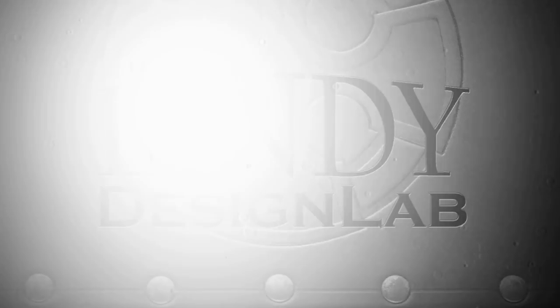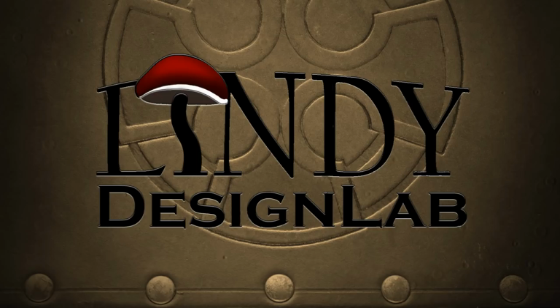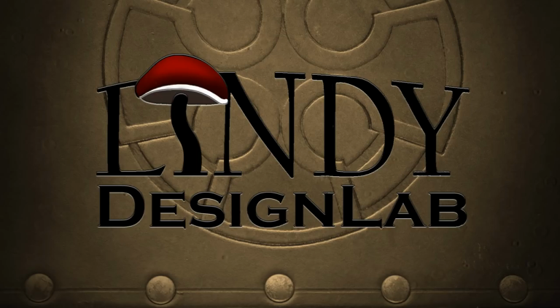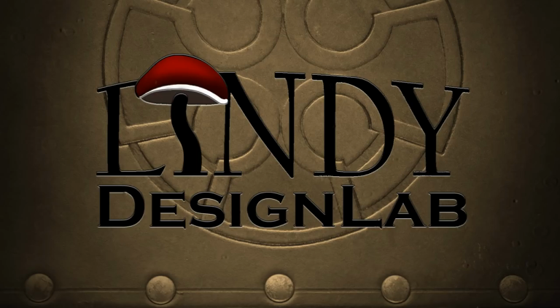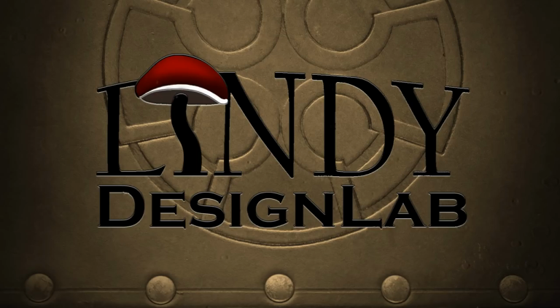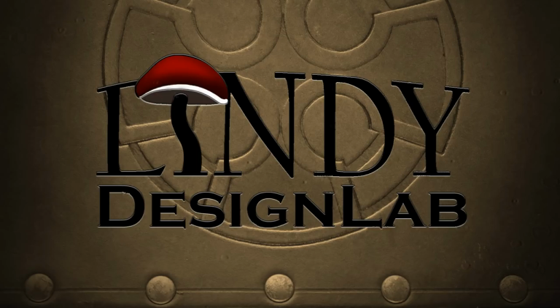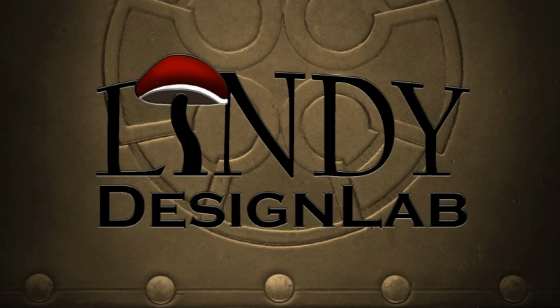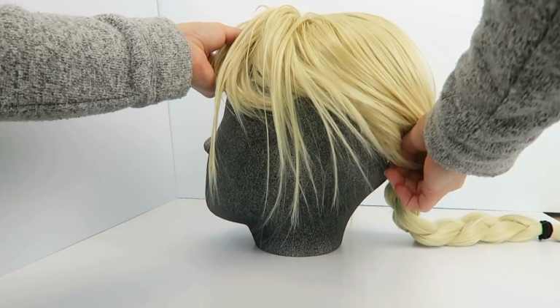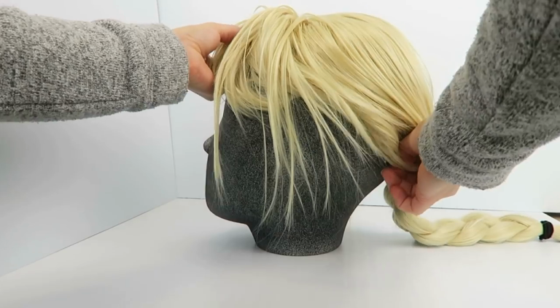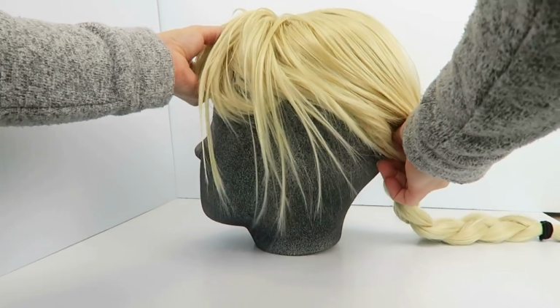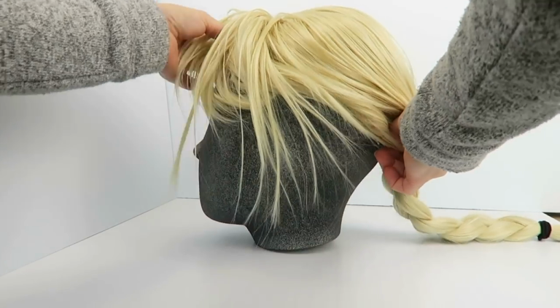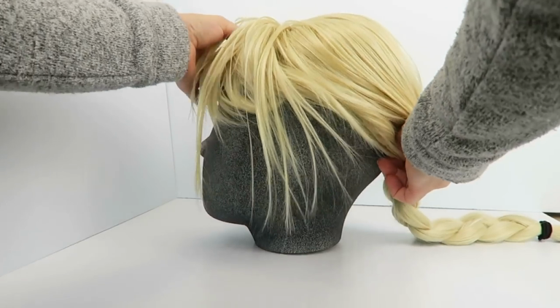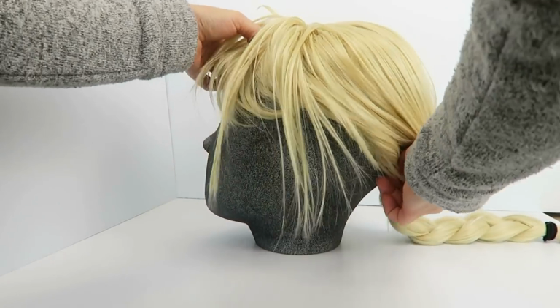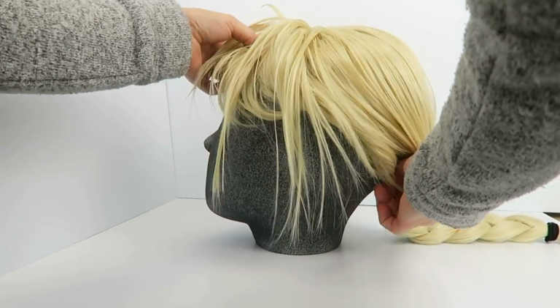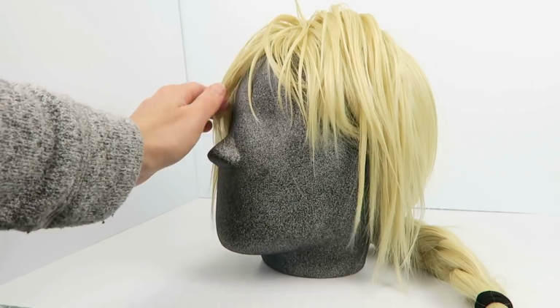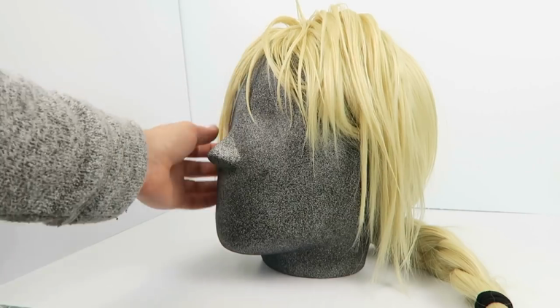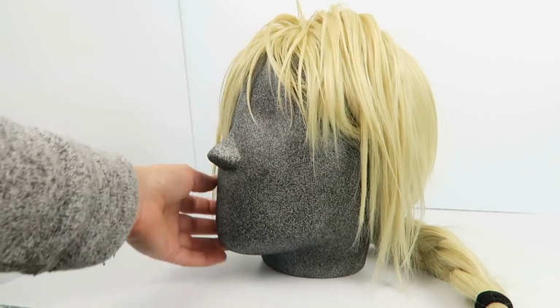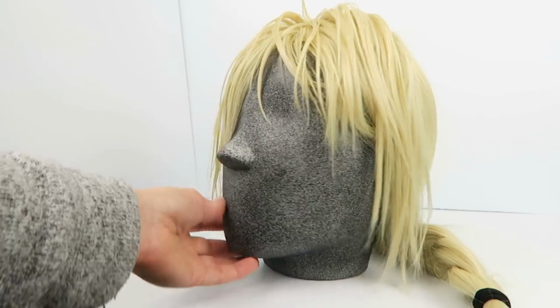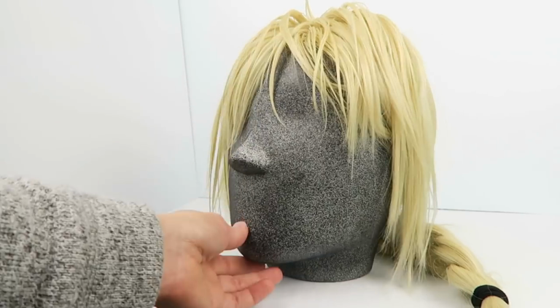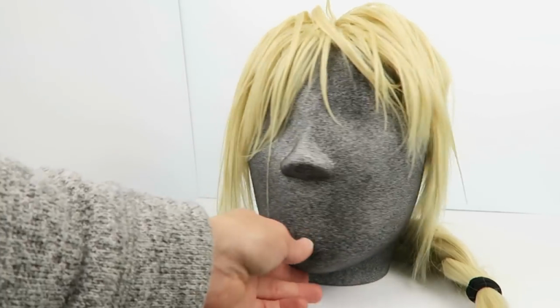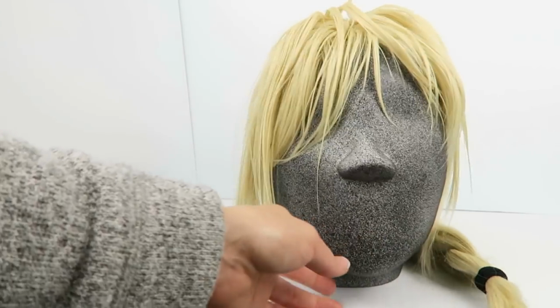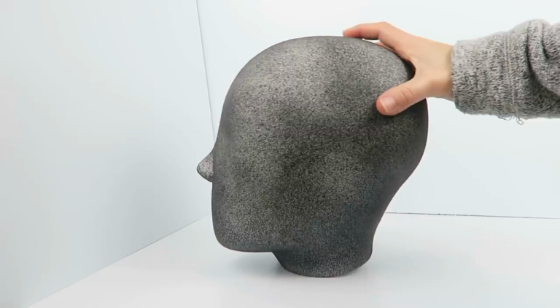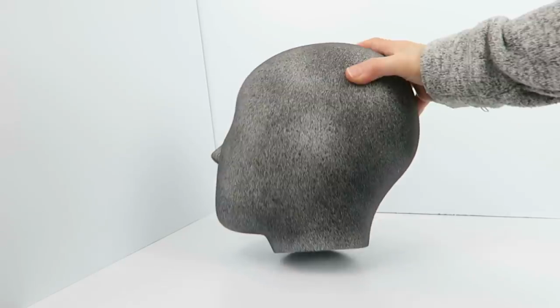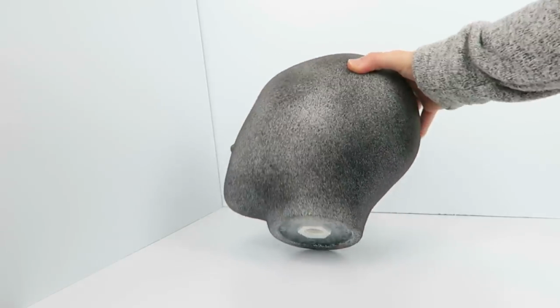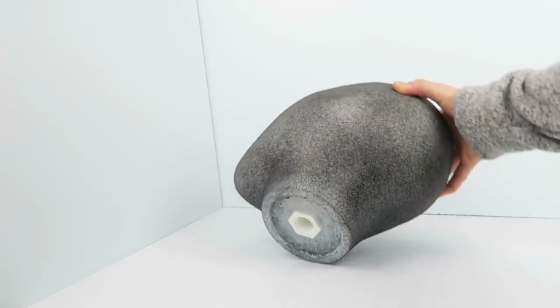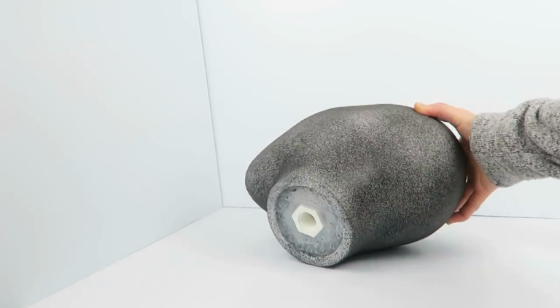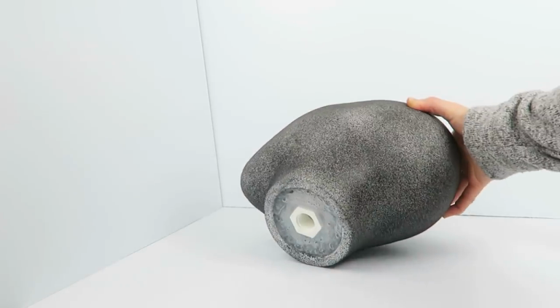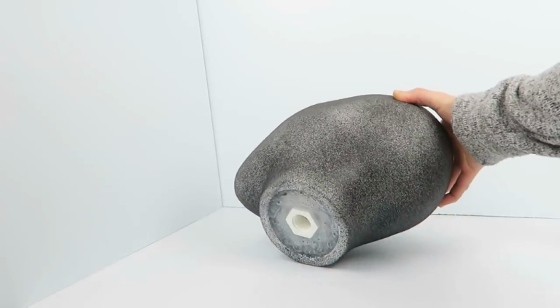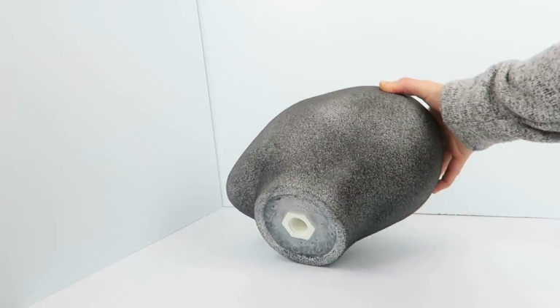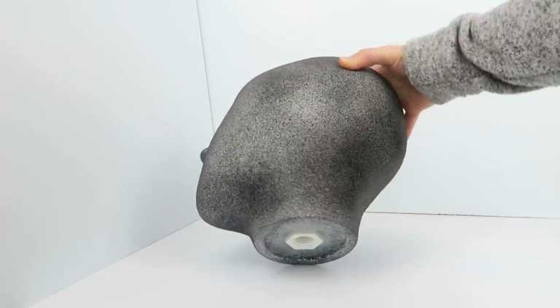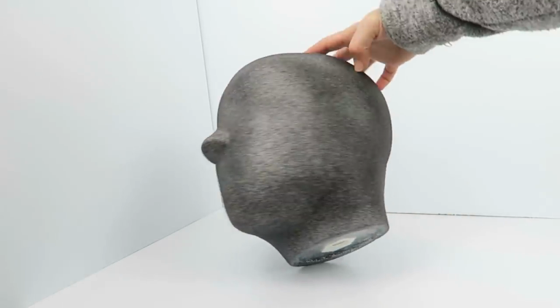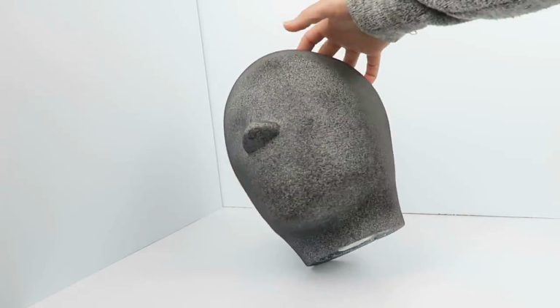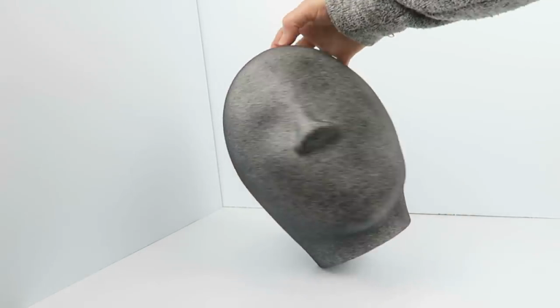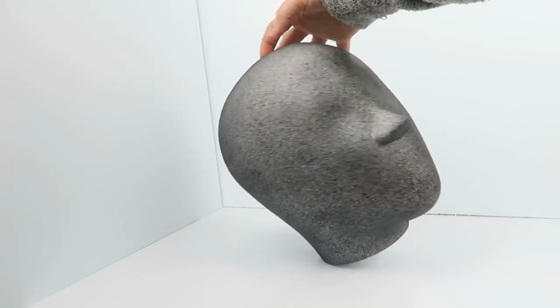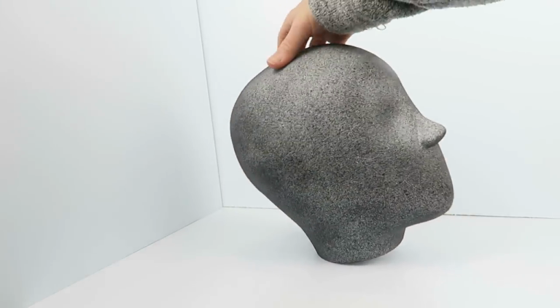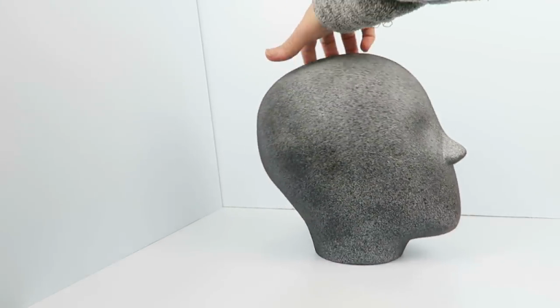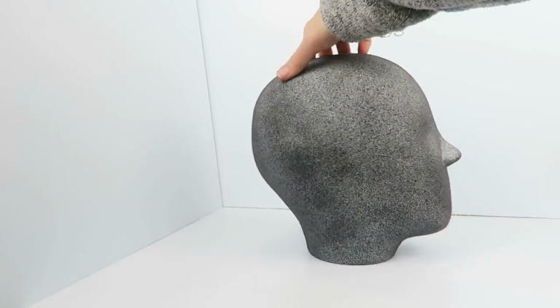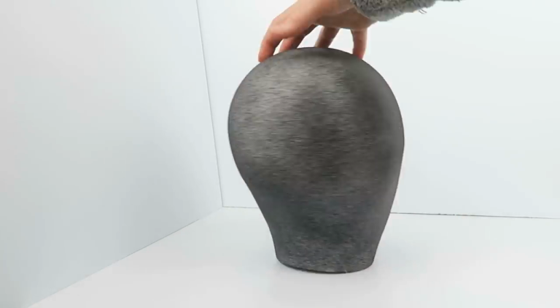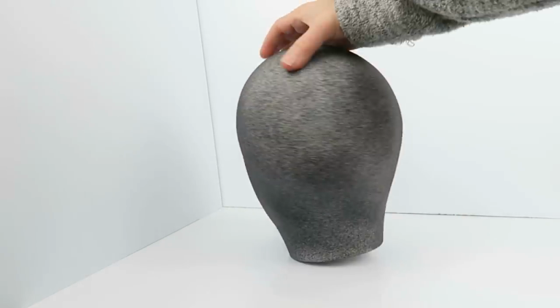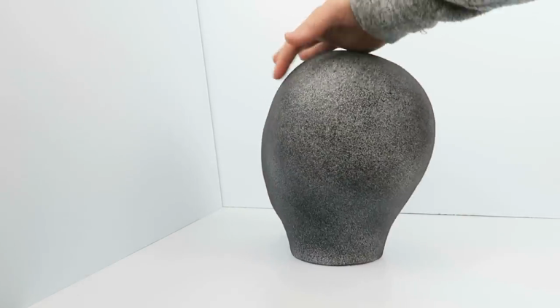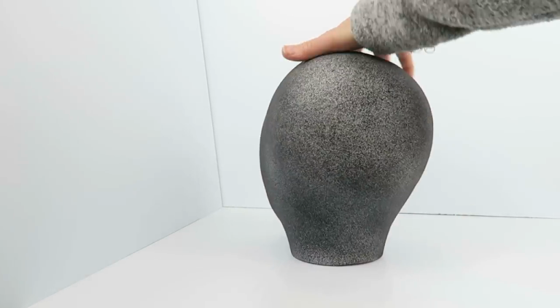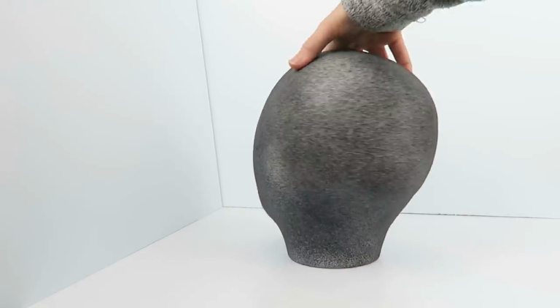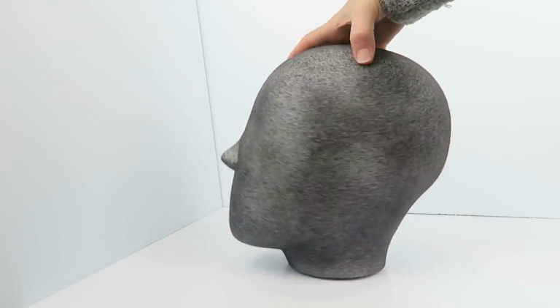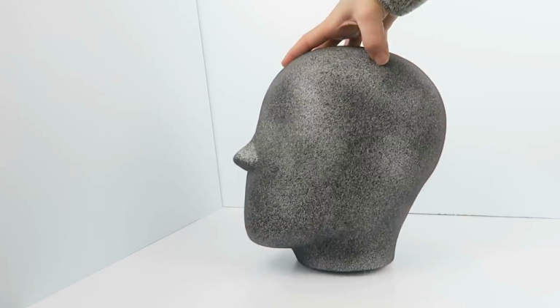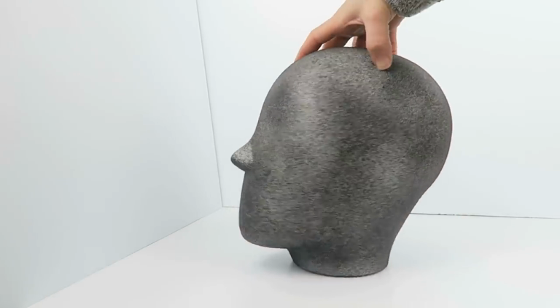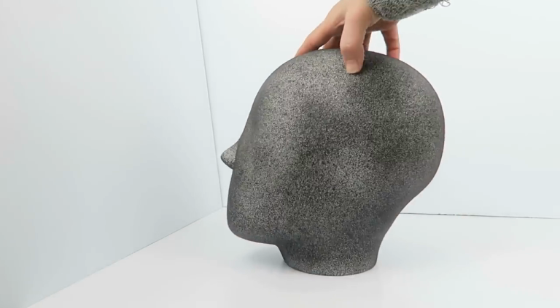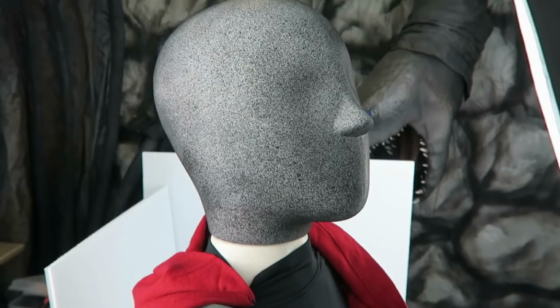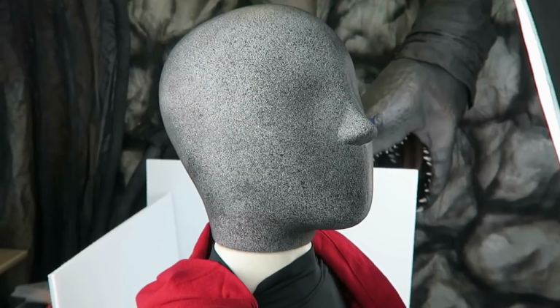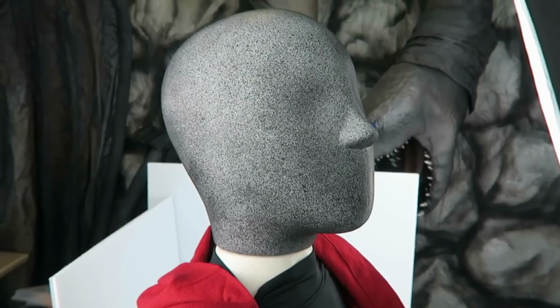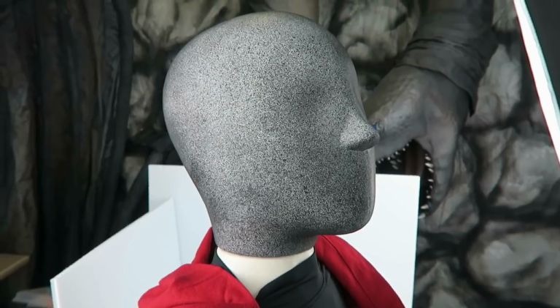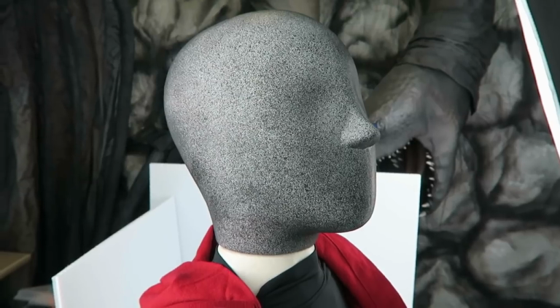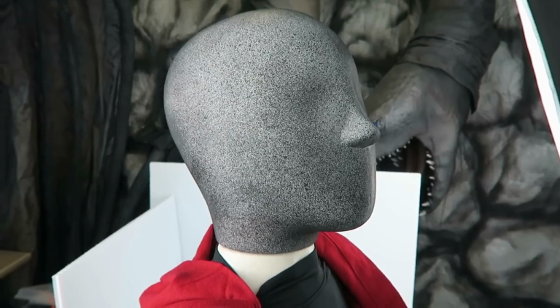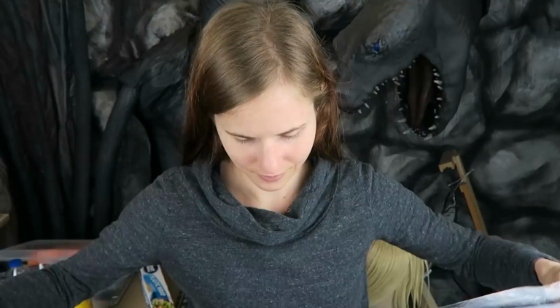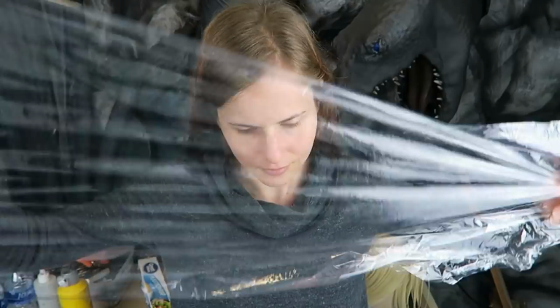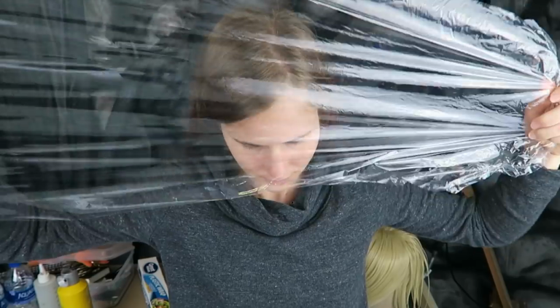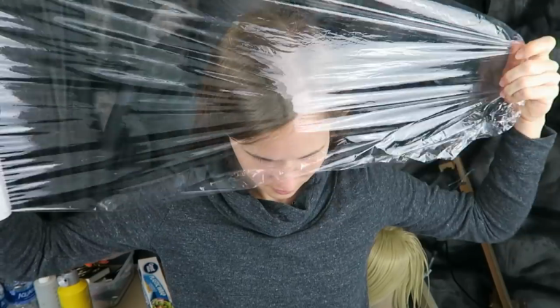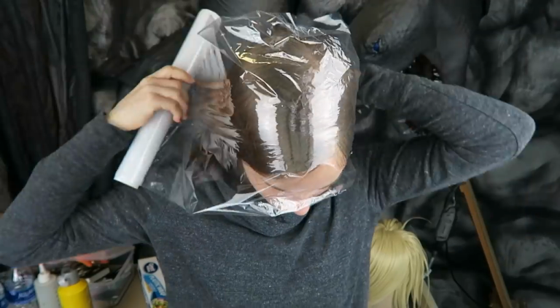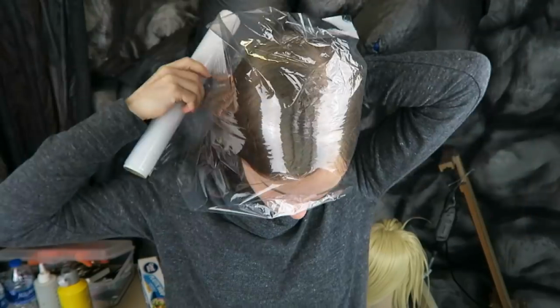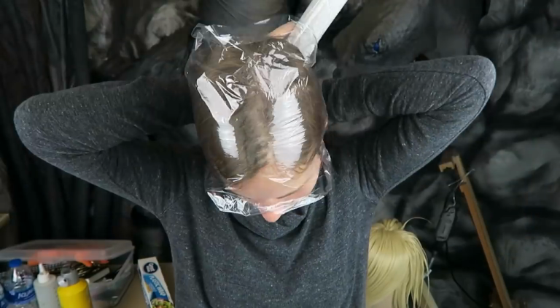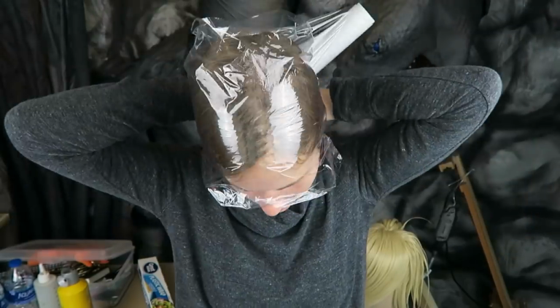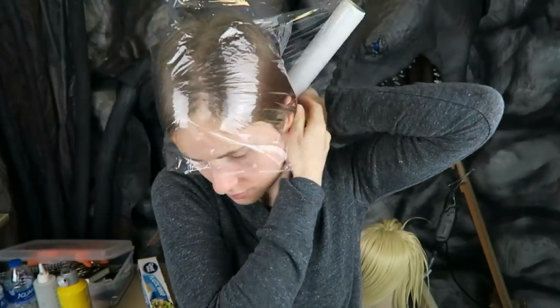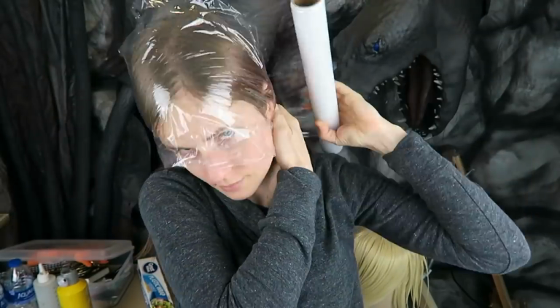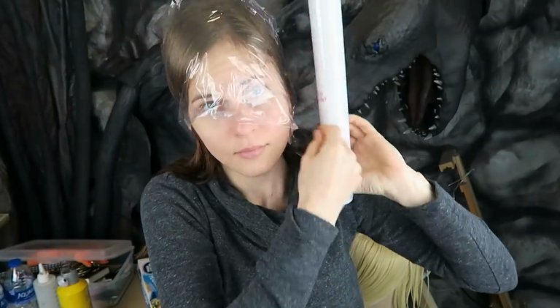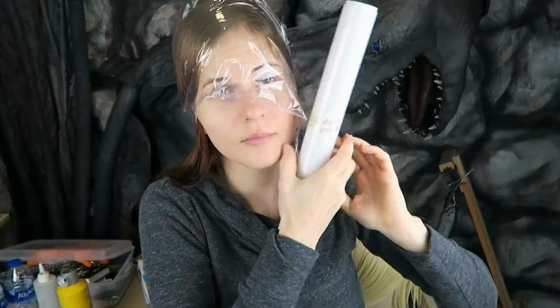In this video I'll be making a custom sized foam mannequin head that can be used for wig styling or as a base for designing fitted helmet patterns.